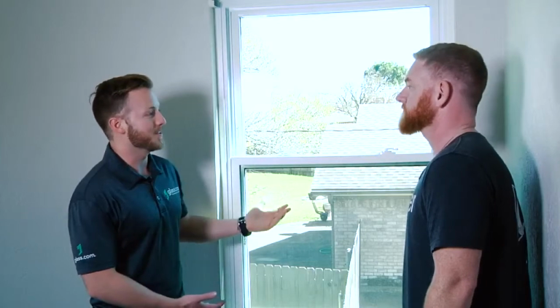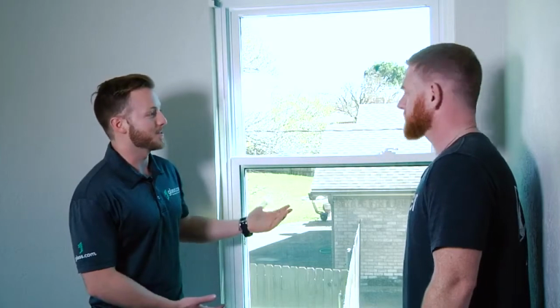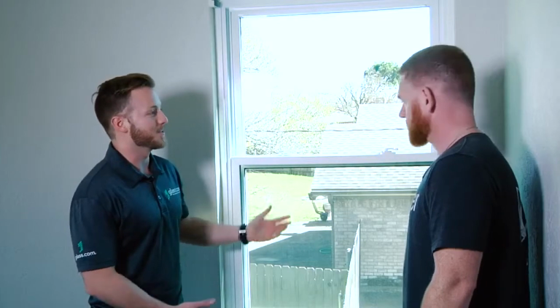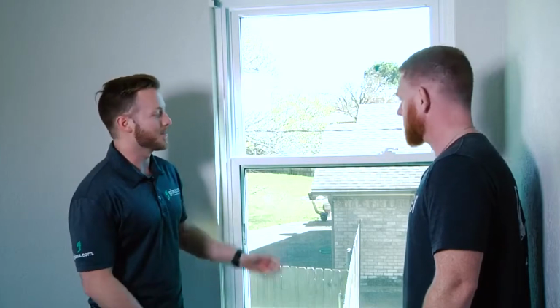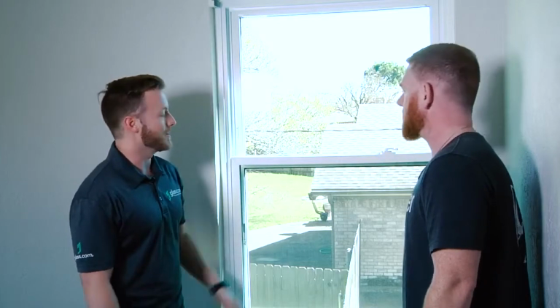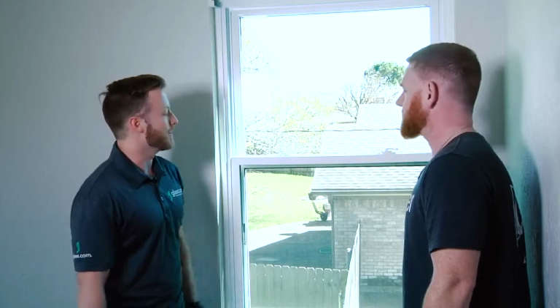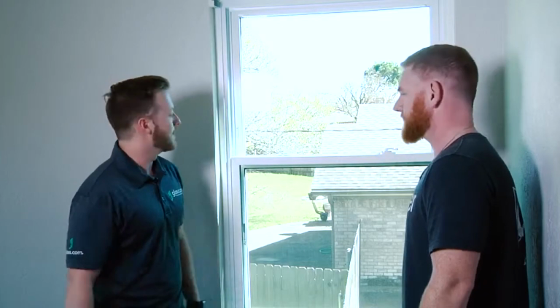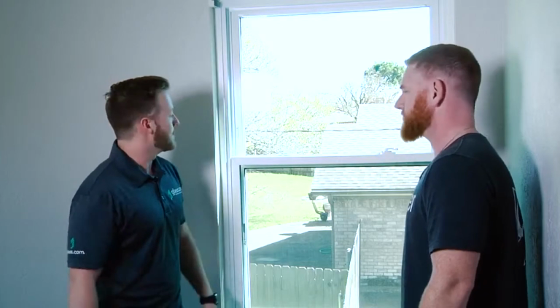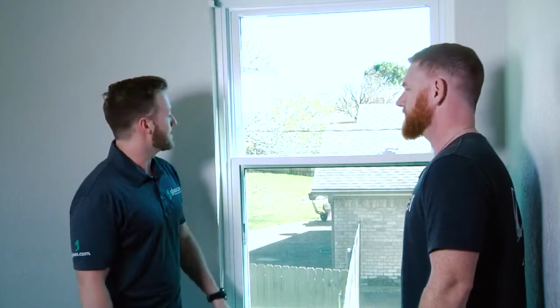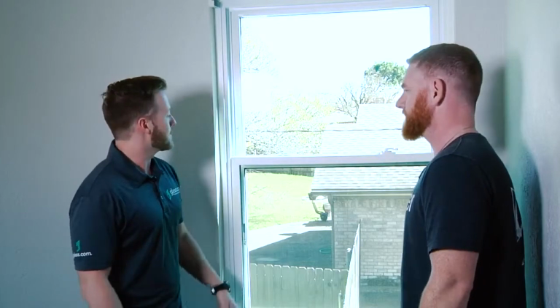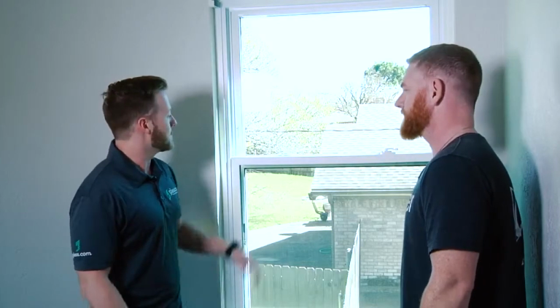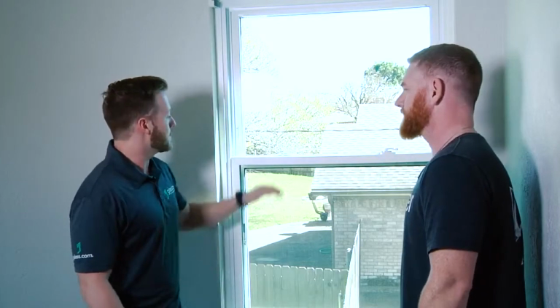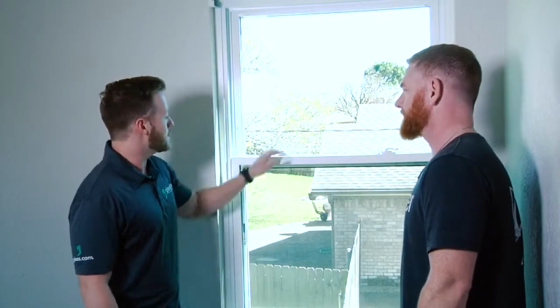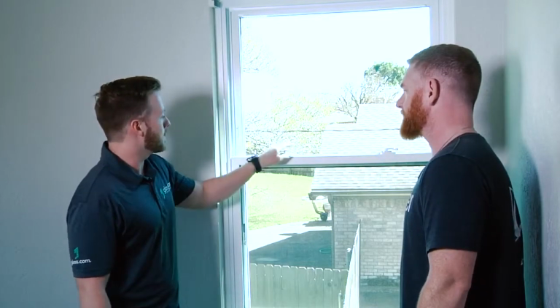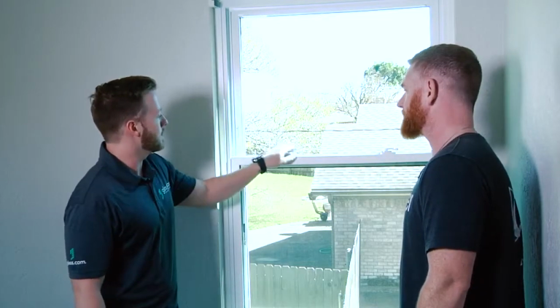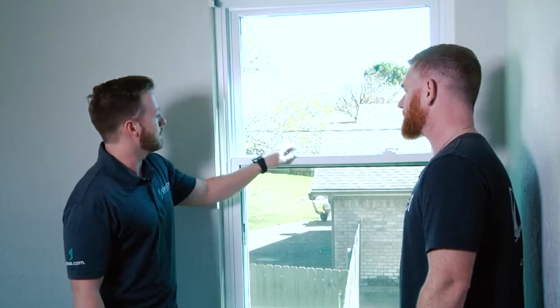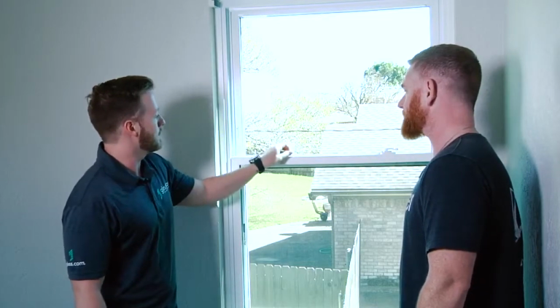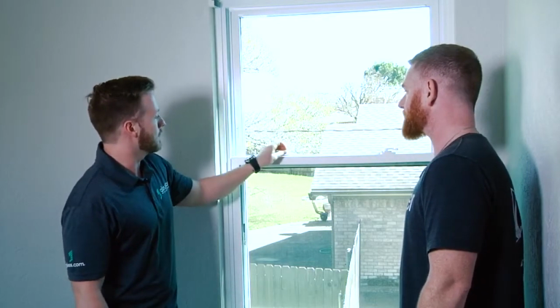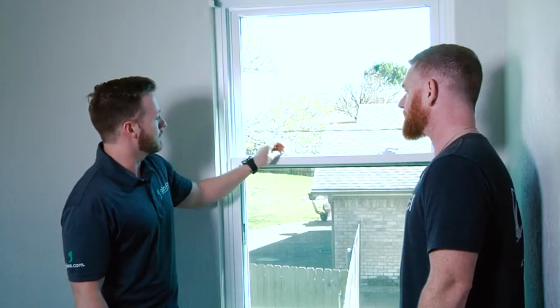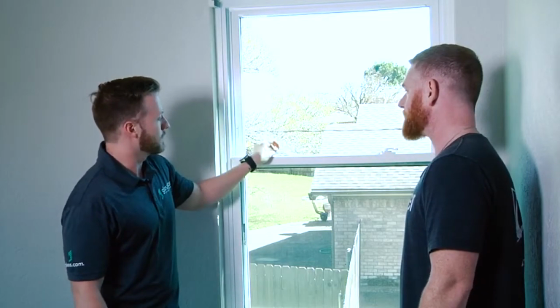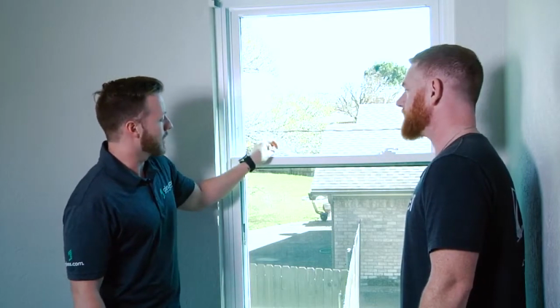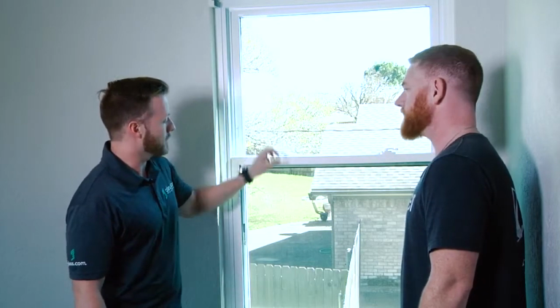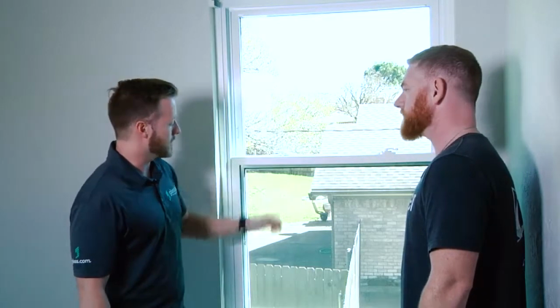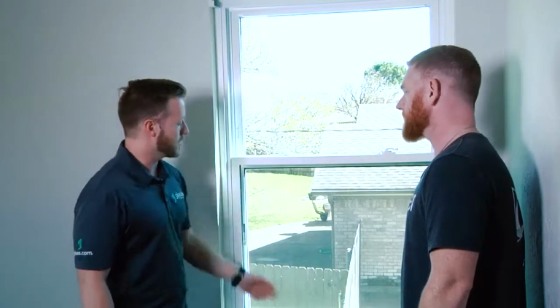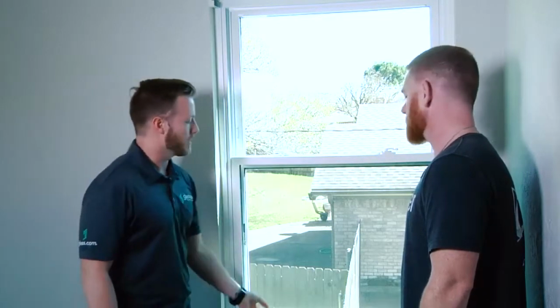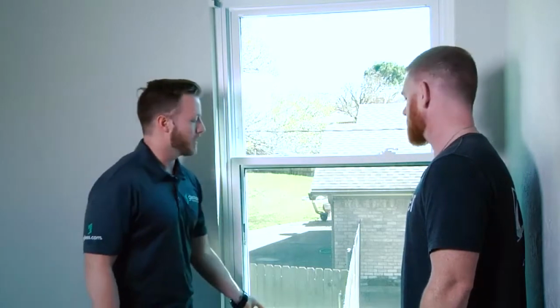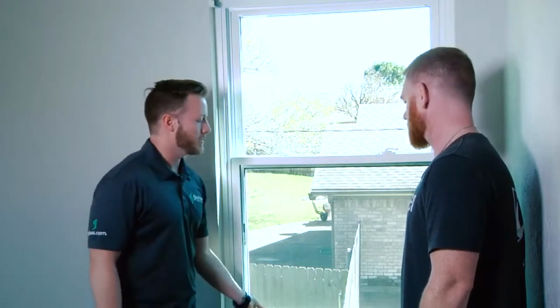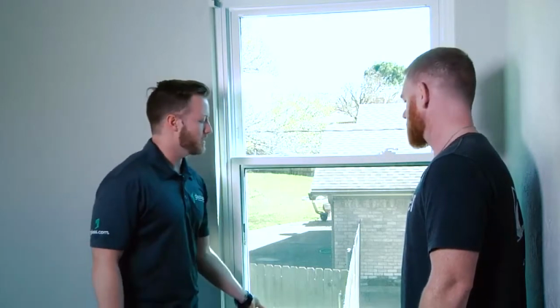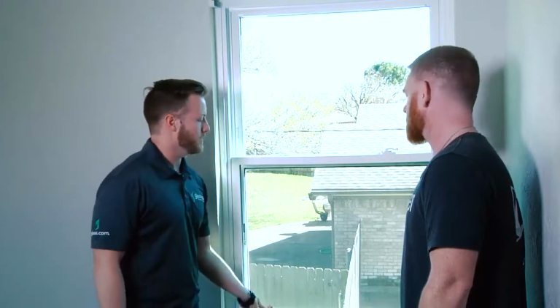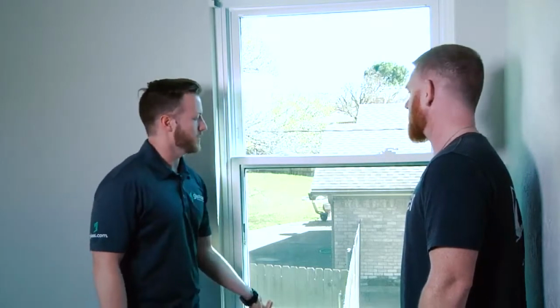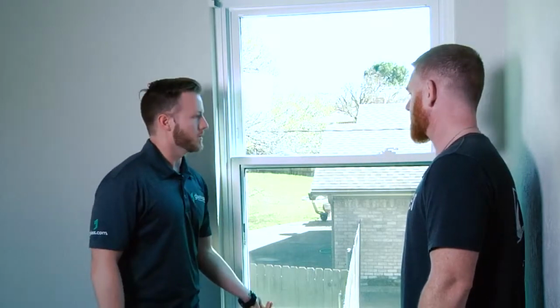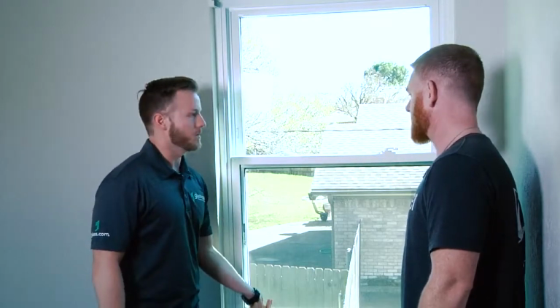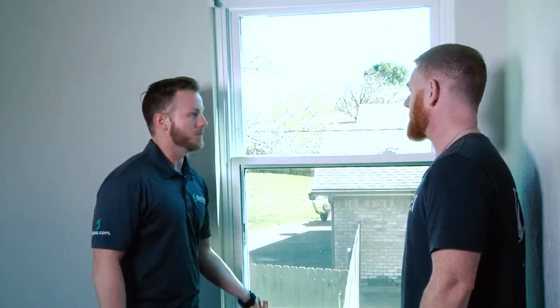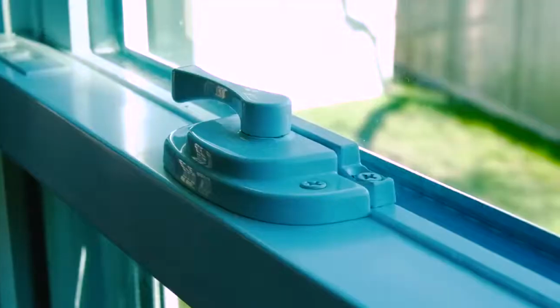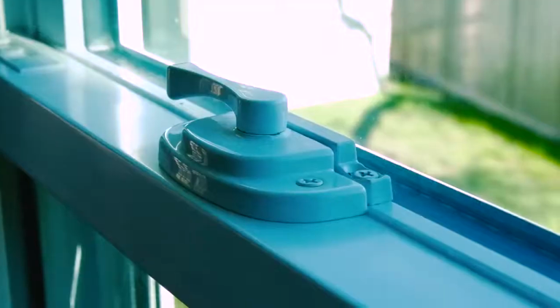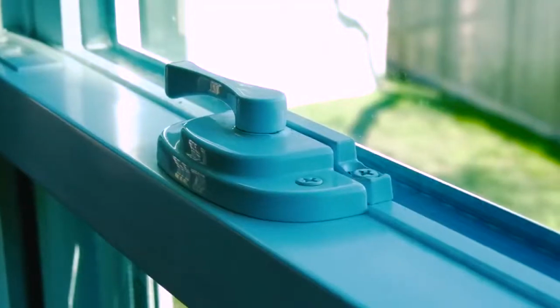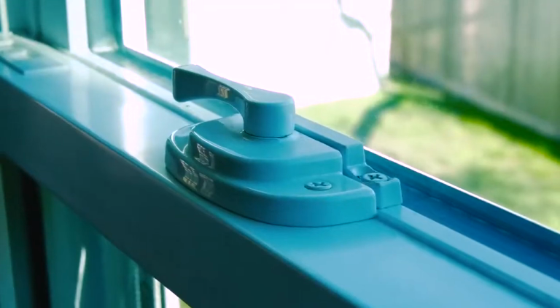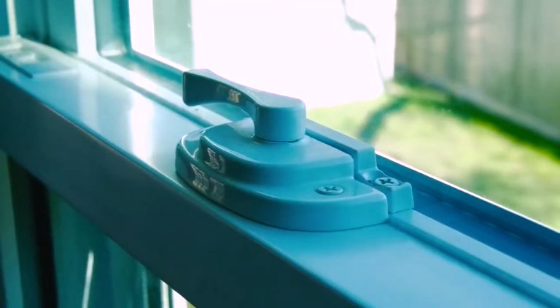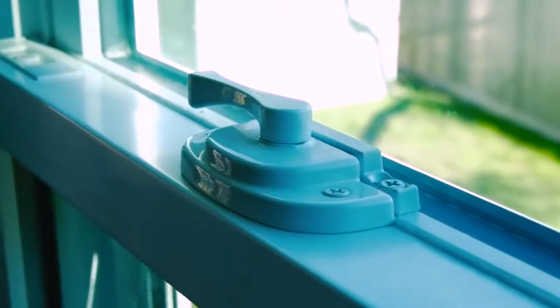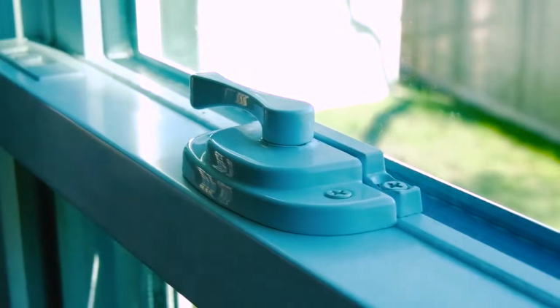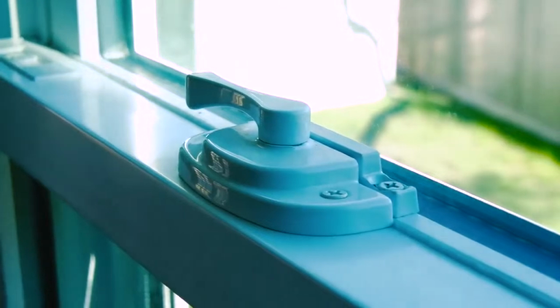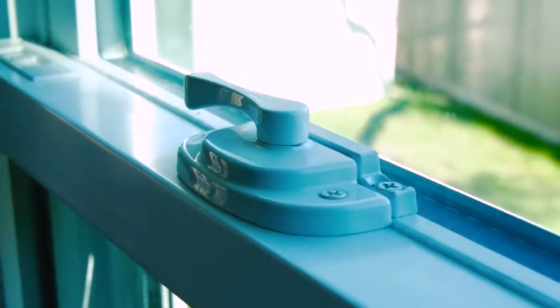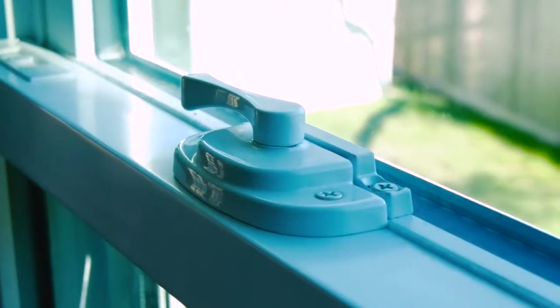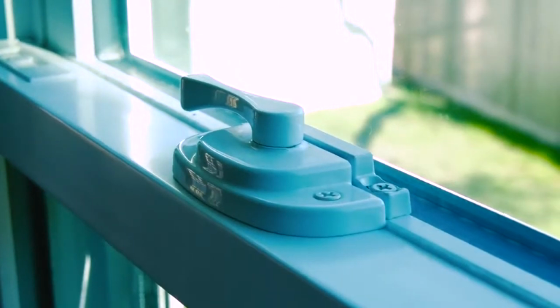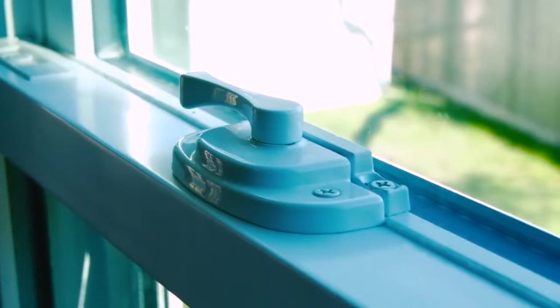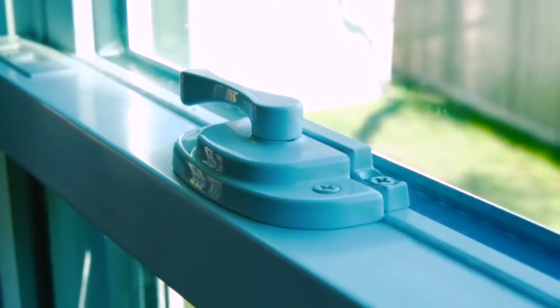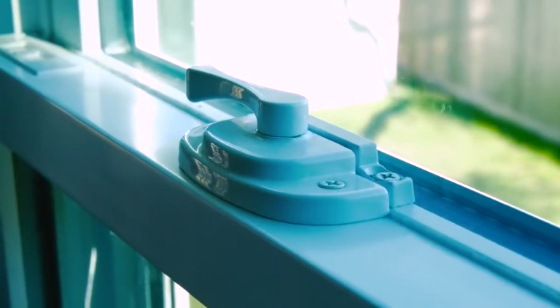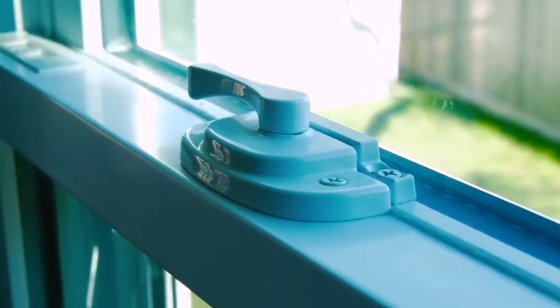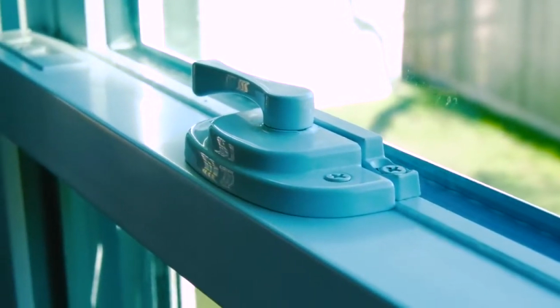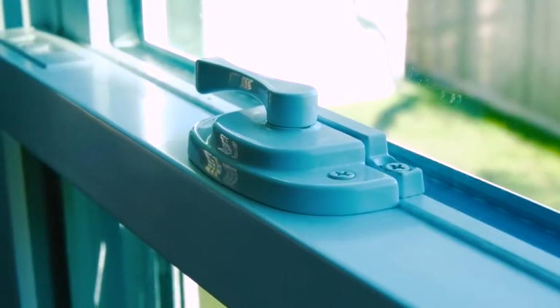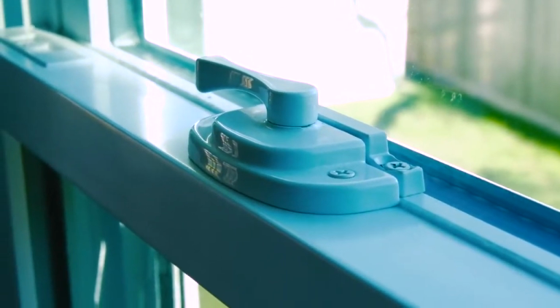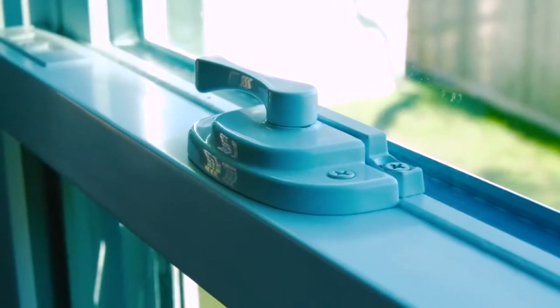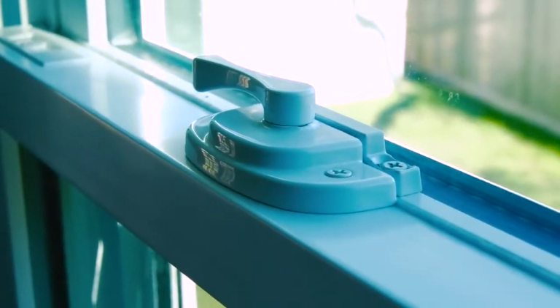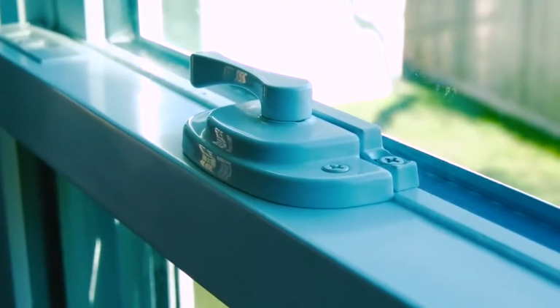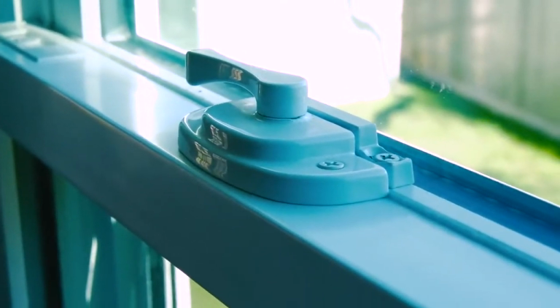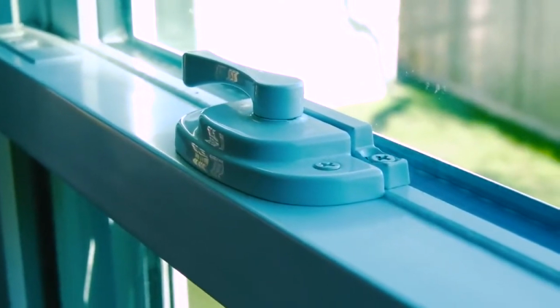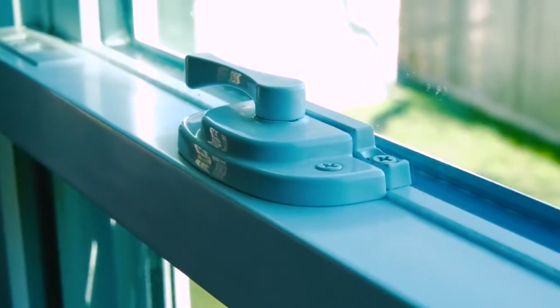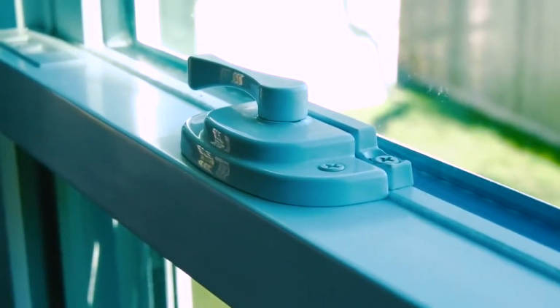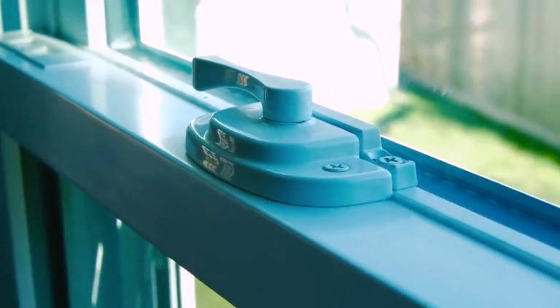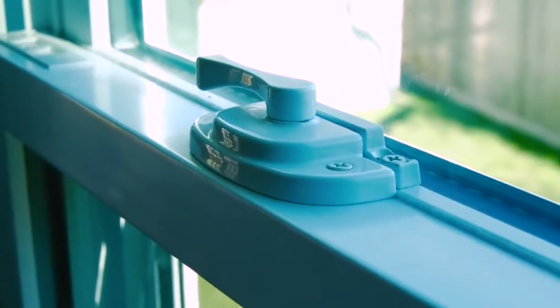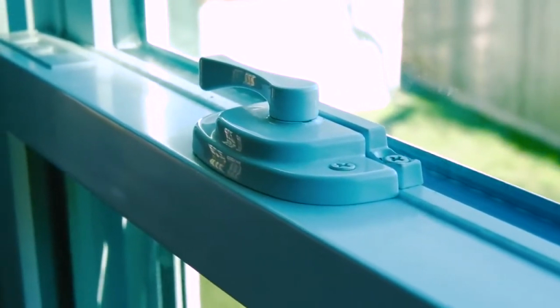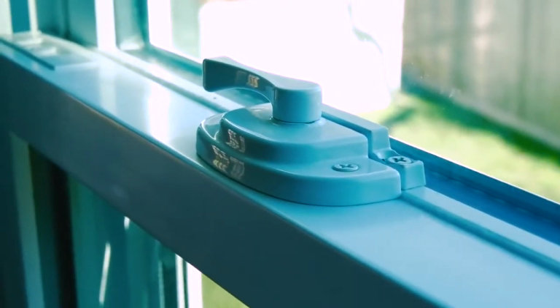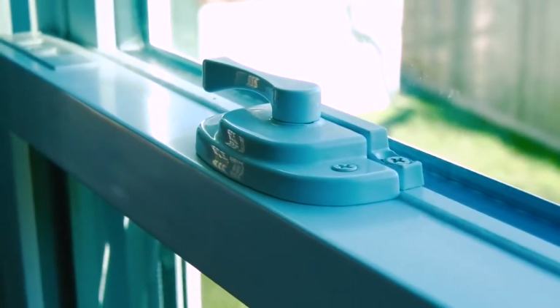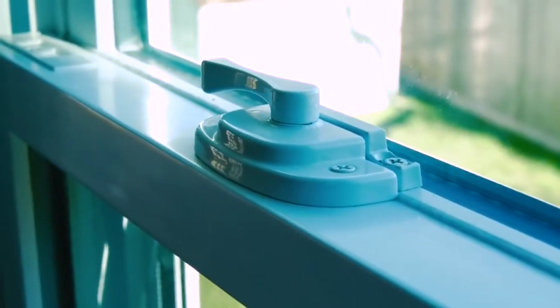A window actually has features. This one — the bottom sash locks. So for security purposes, if you're on the bottom floor you want to make sure that's locked while you're sleeping.